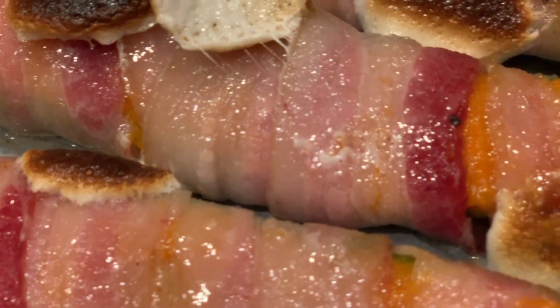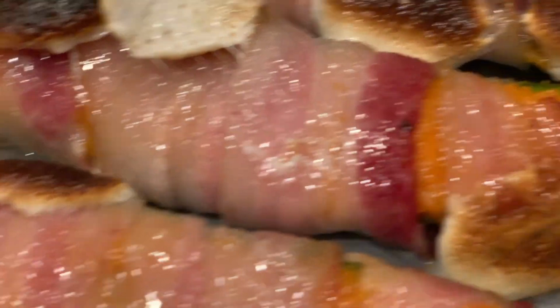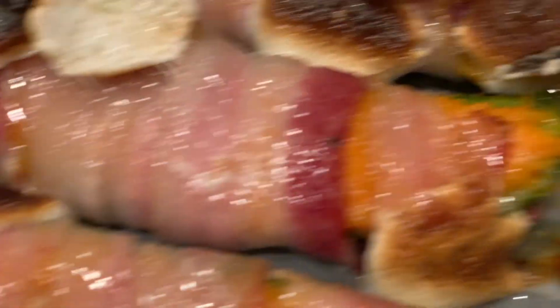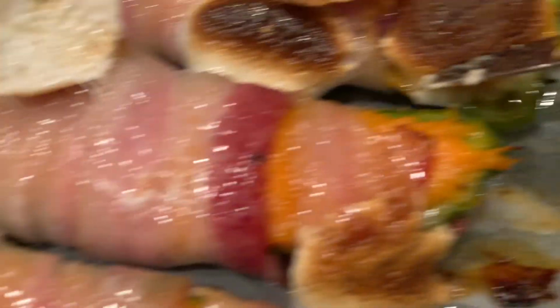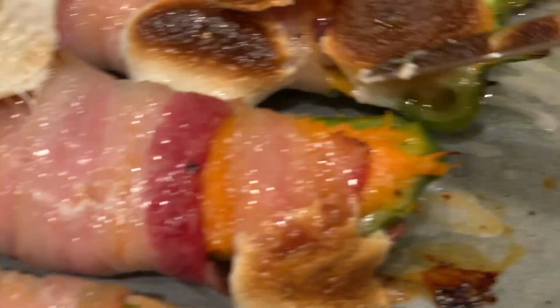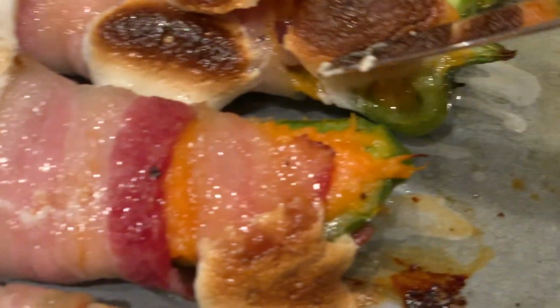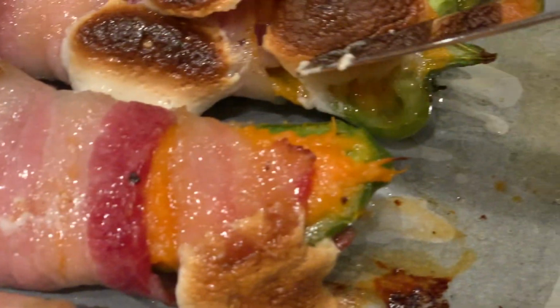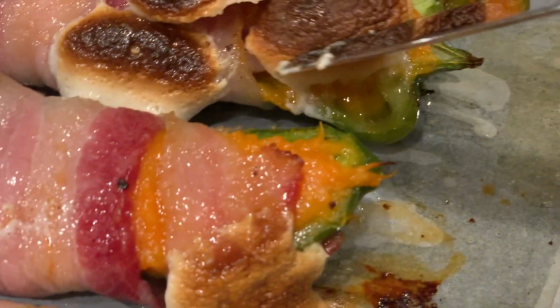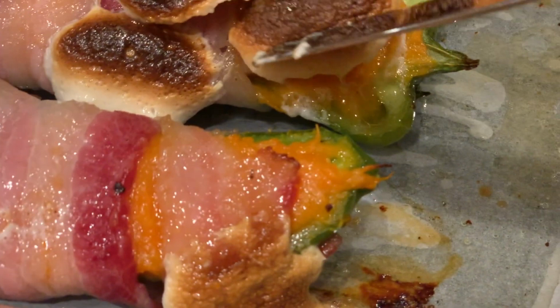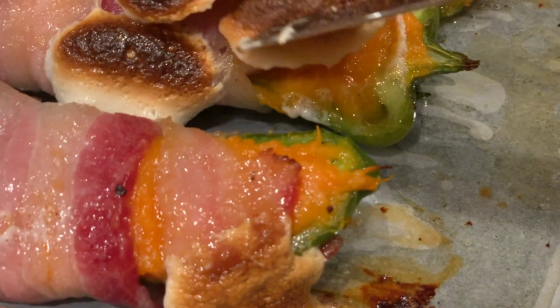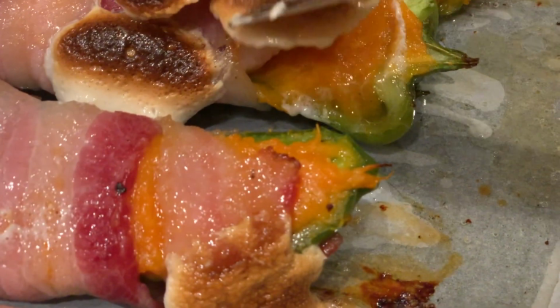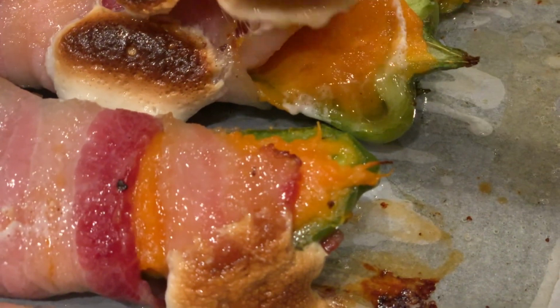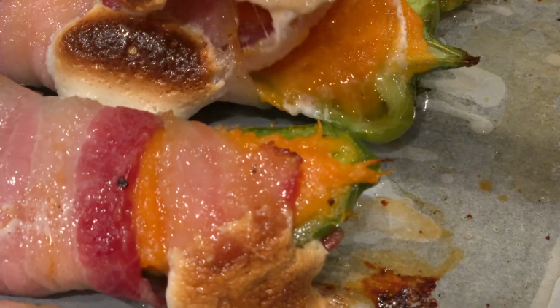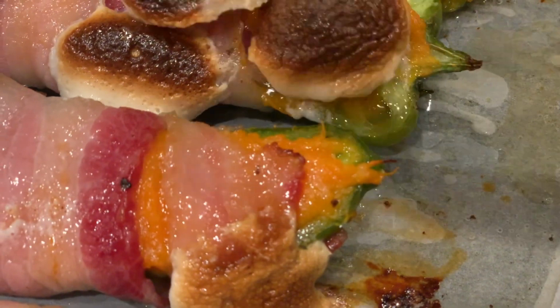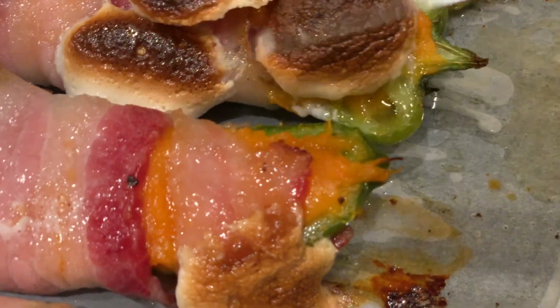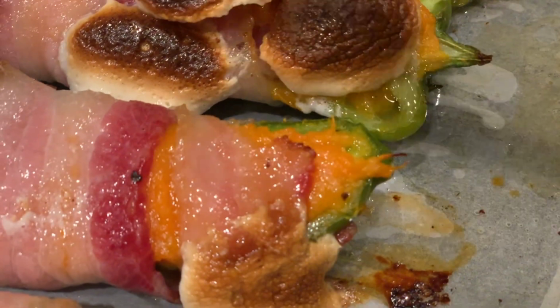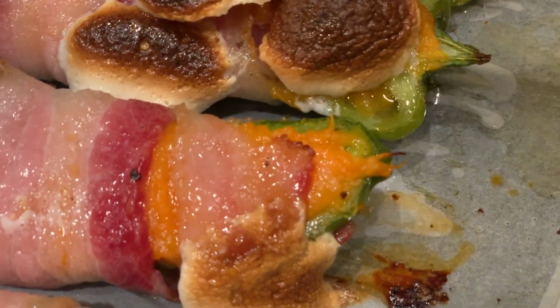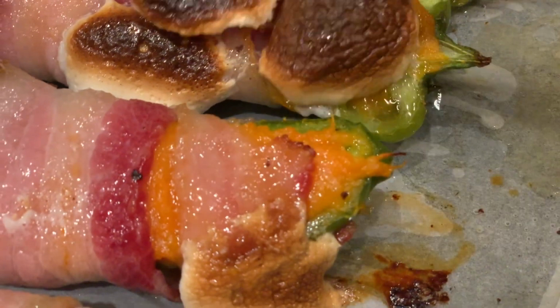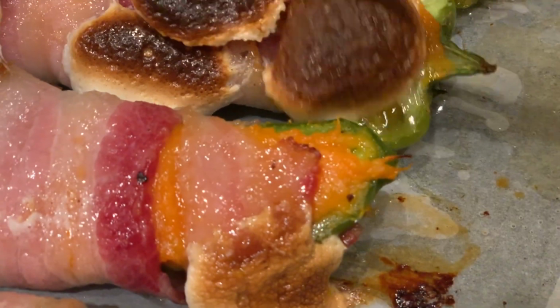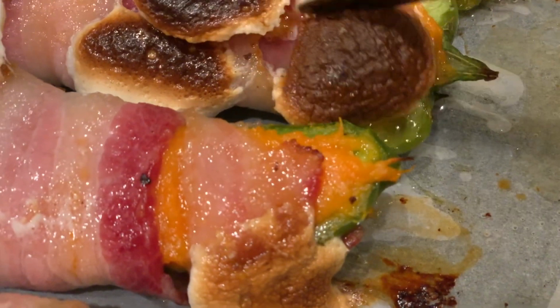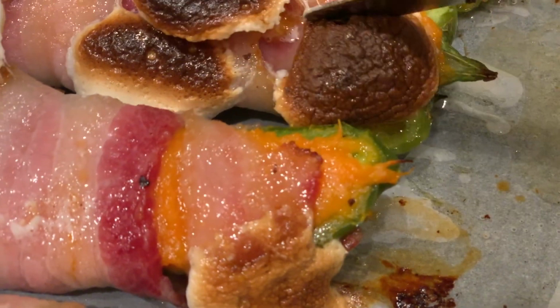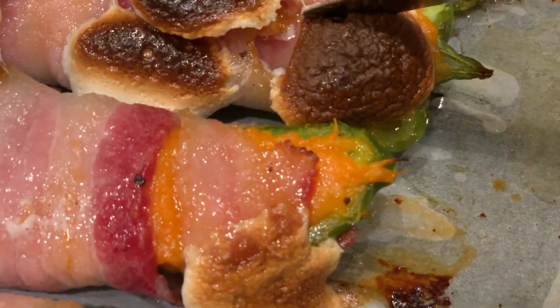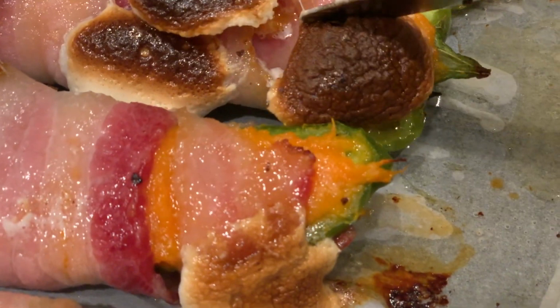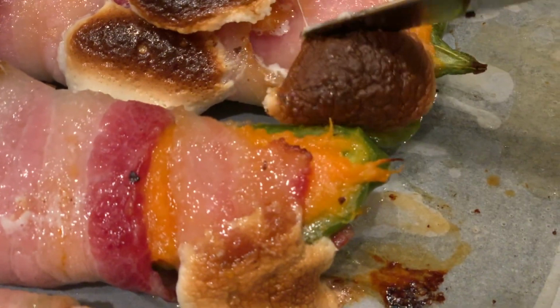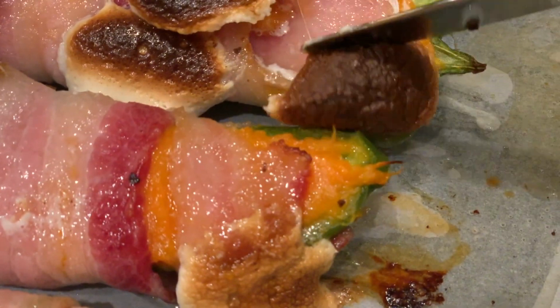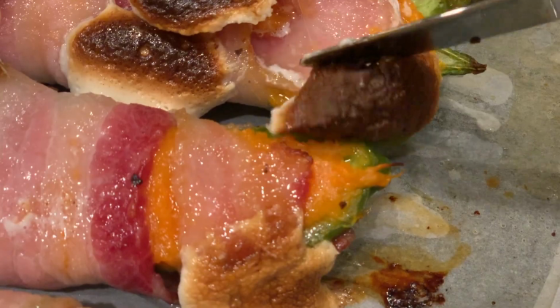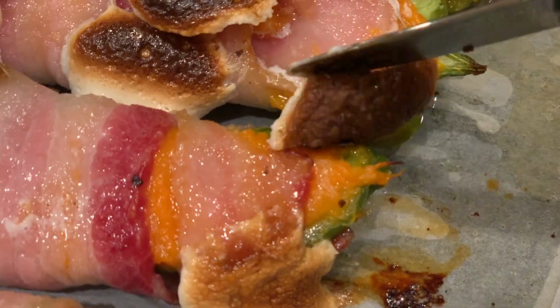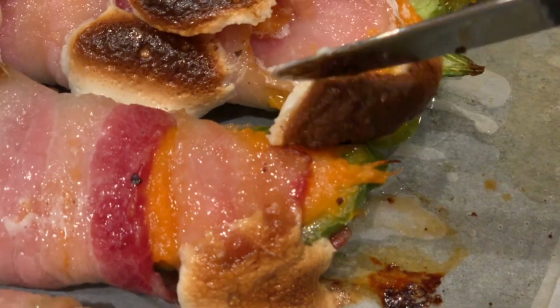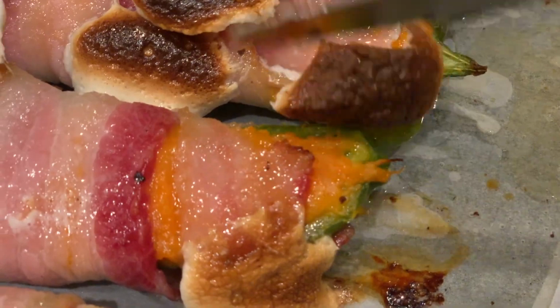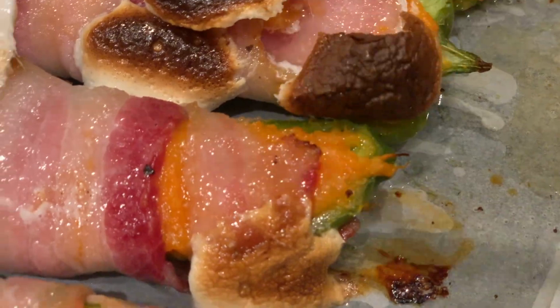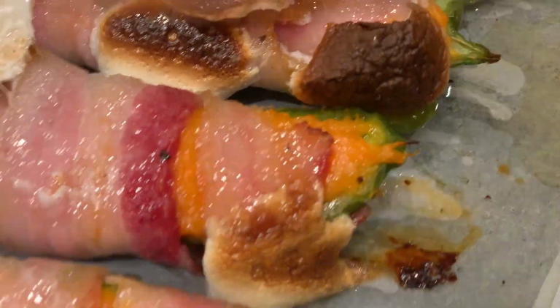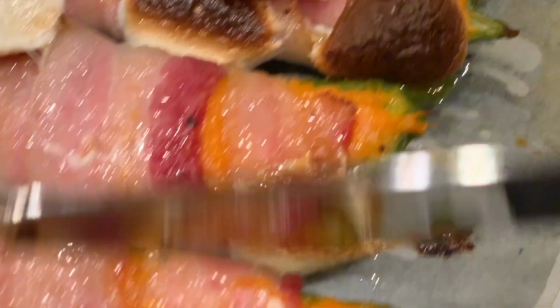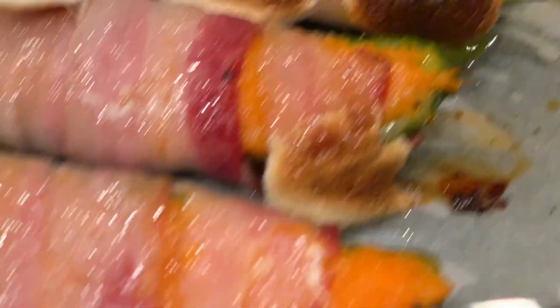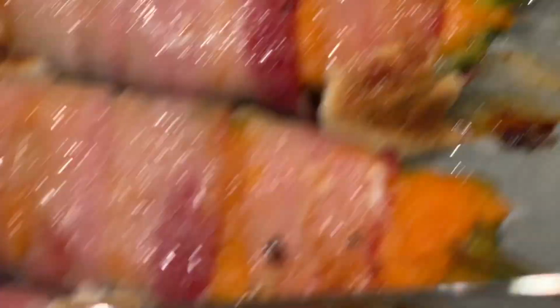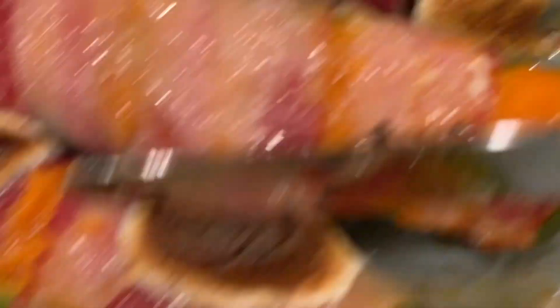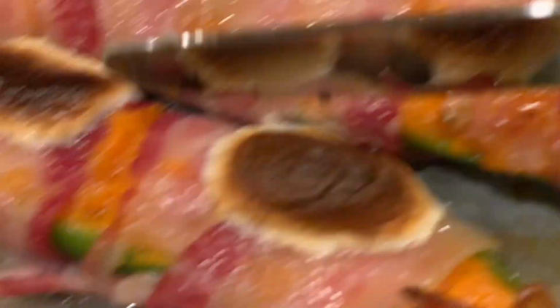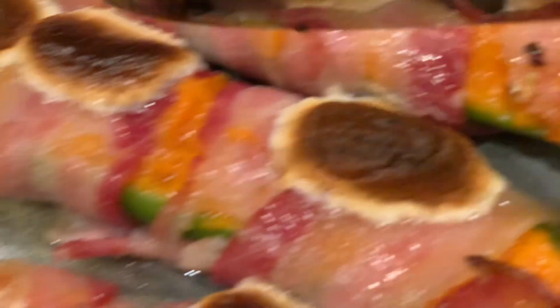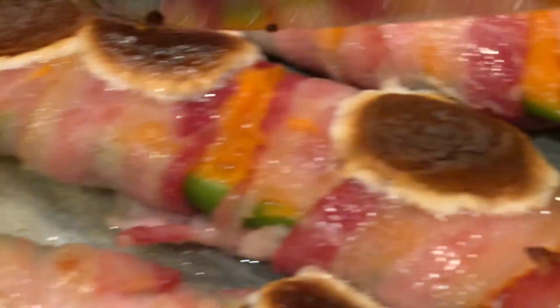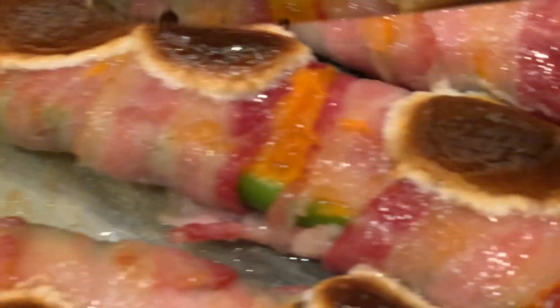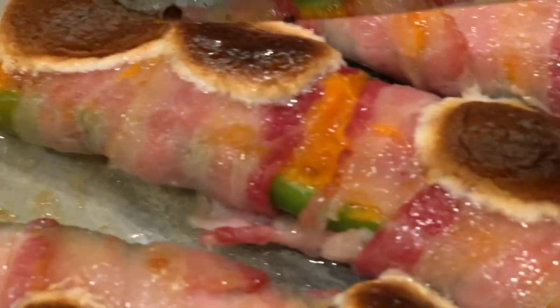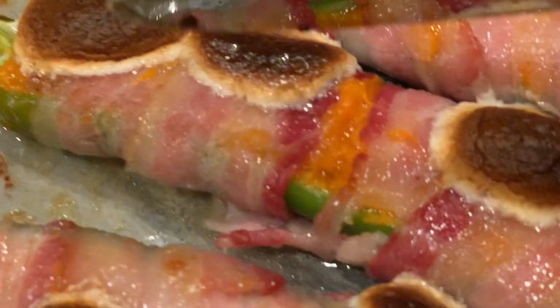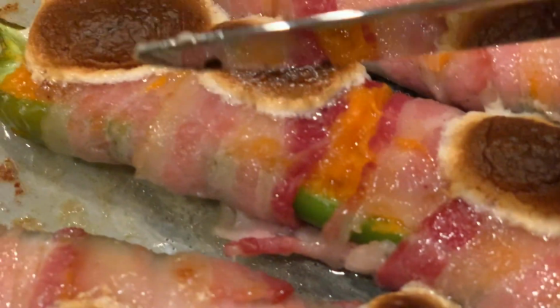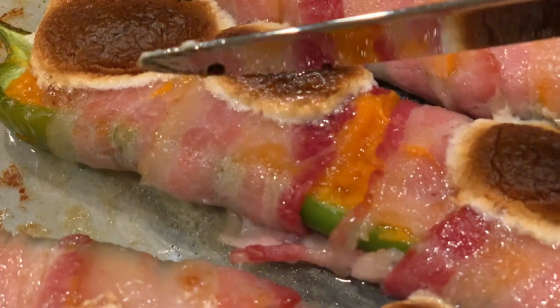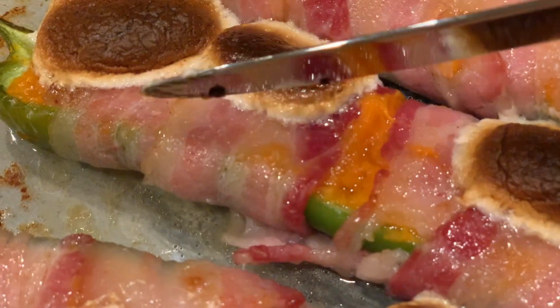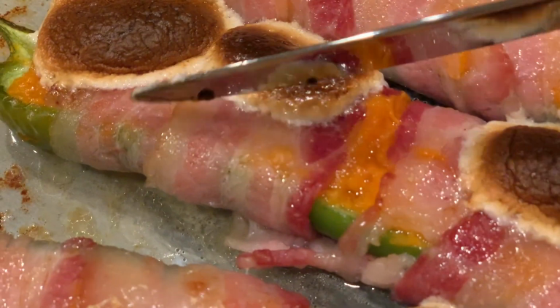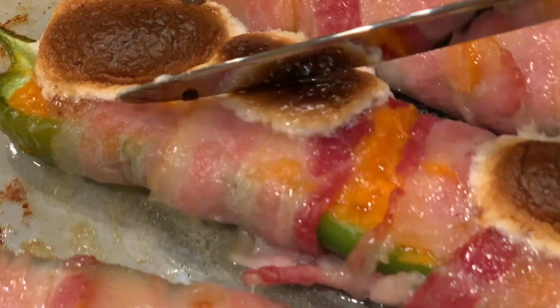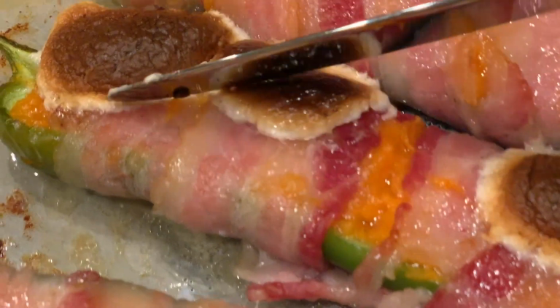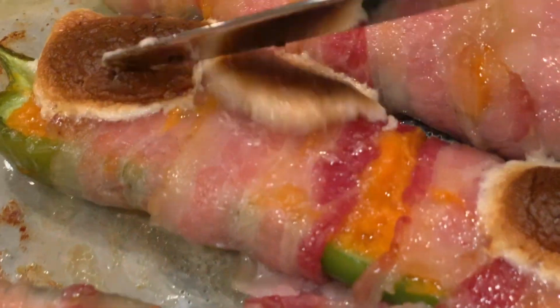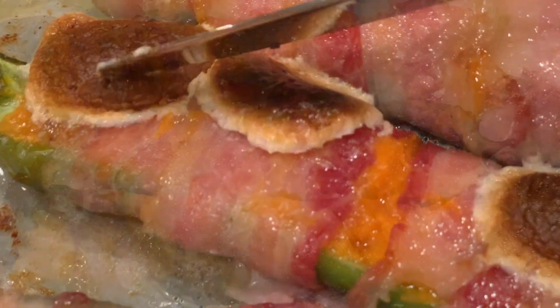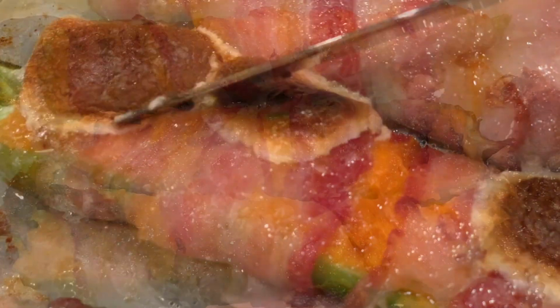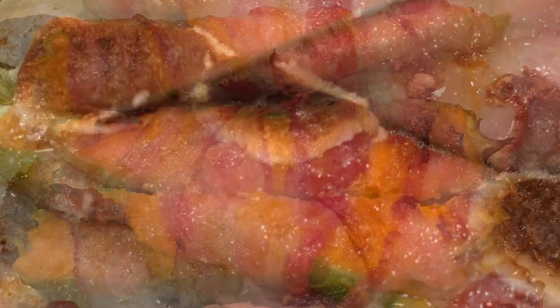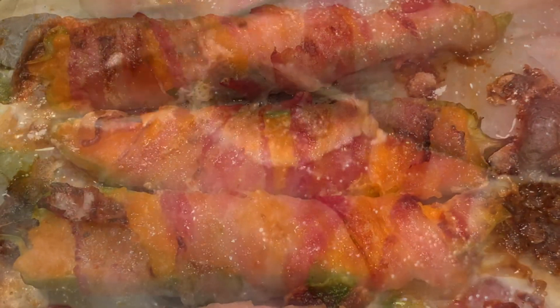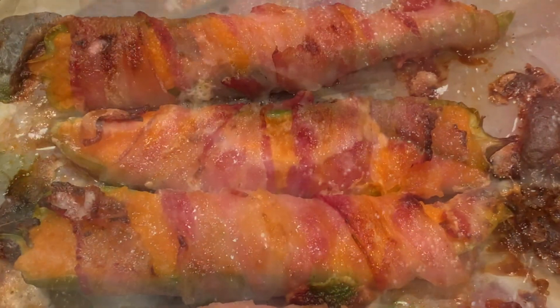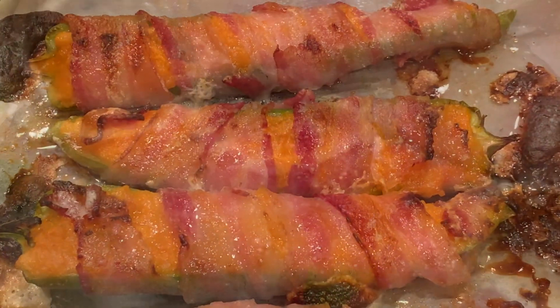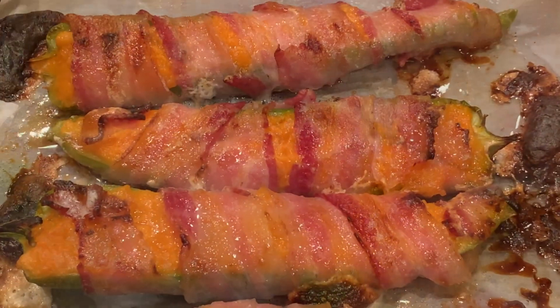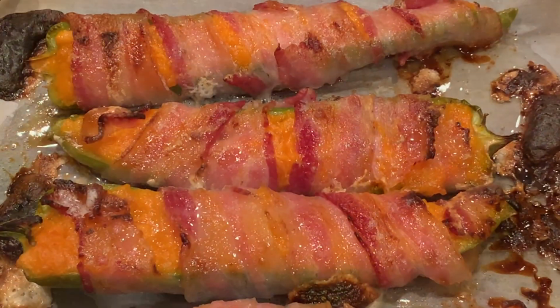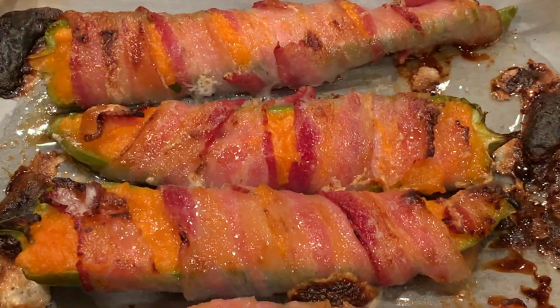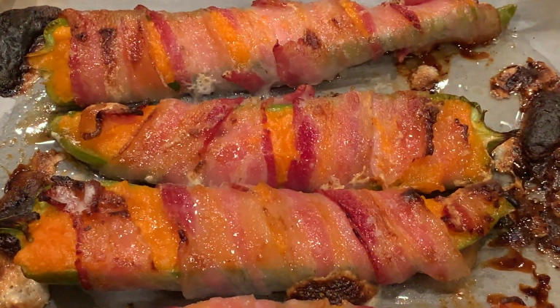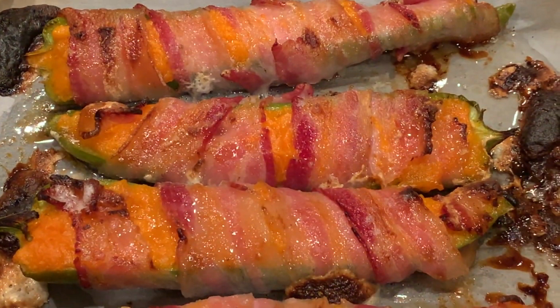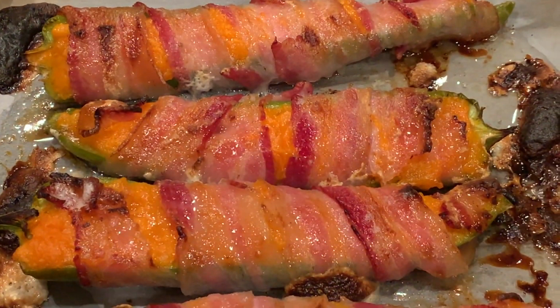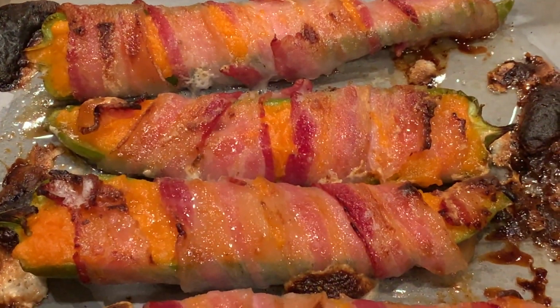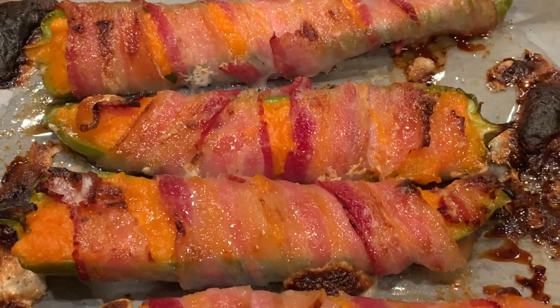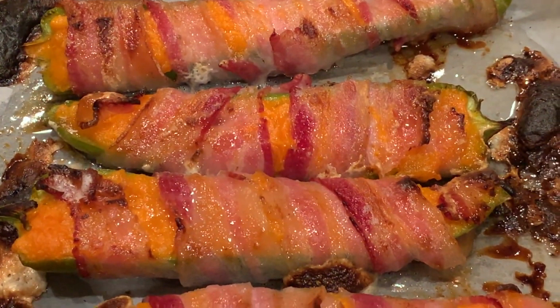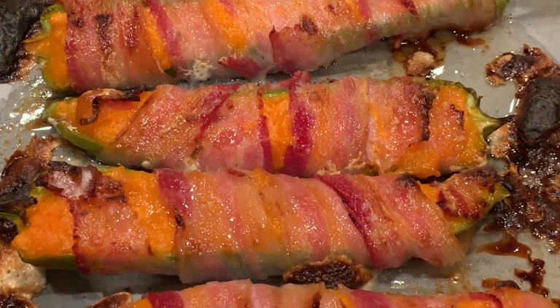After 30 minutes, take the peppers out, slide the remaining marshmallows to the side, and broil the peppers in the oven for another five to seven minutes, or until the bacon is crisp.